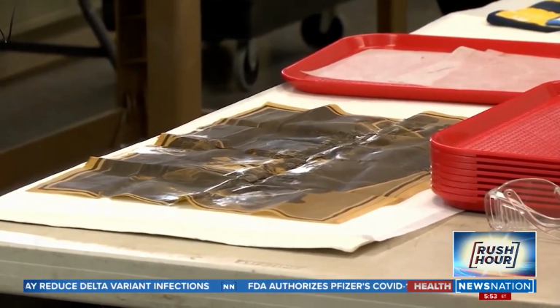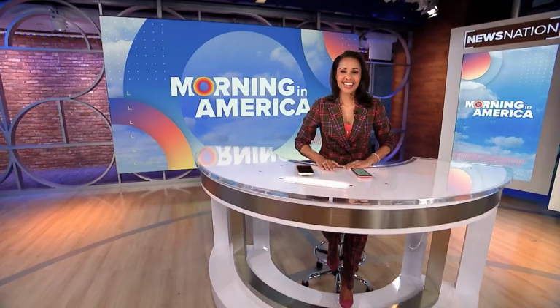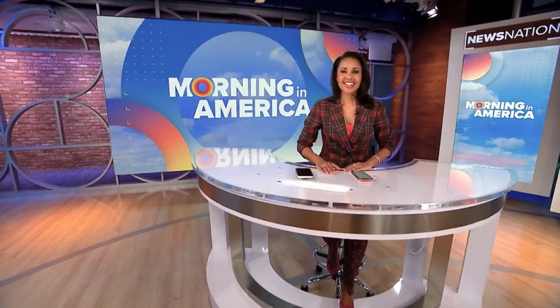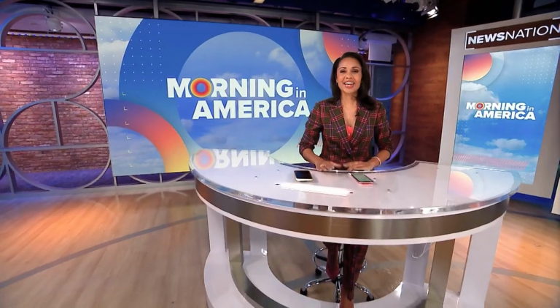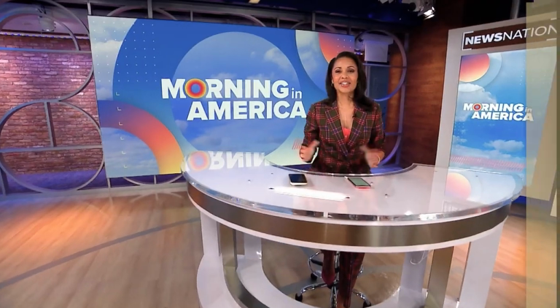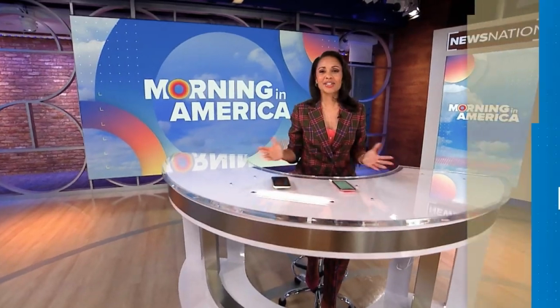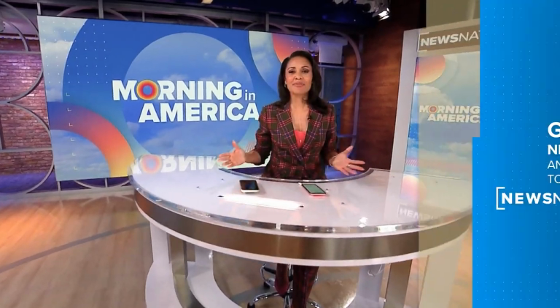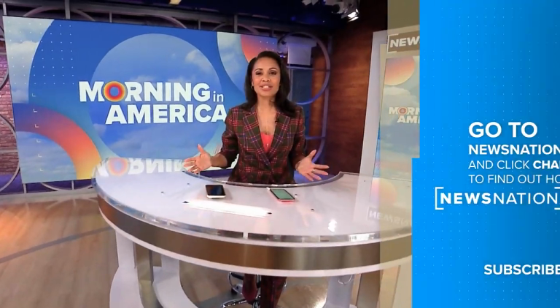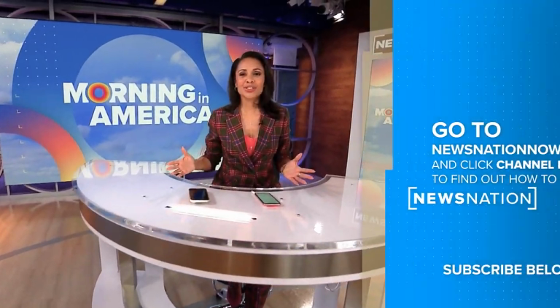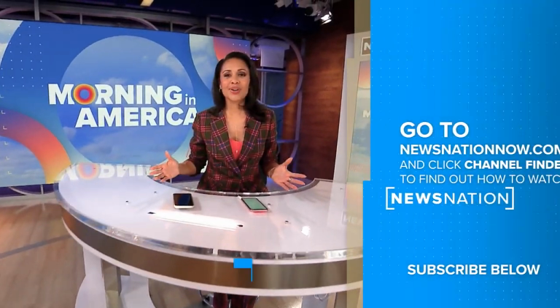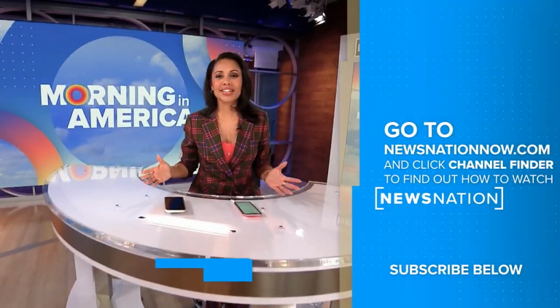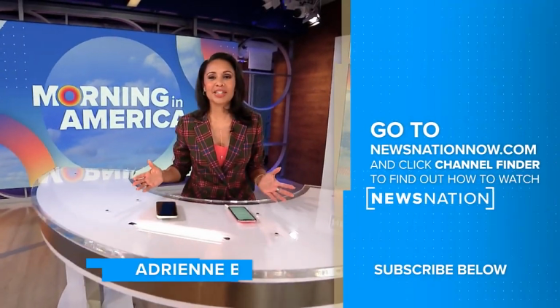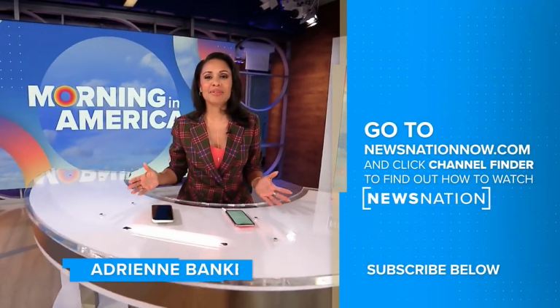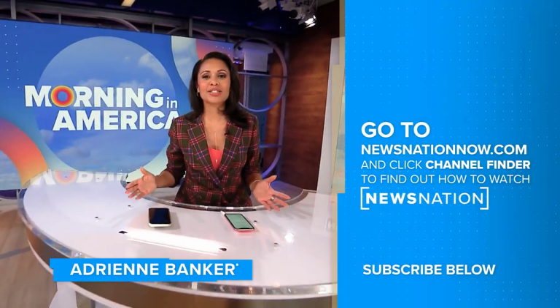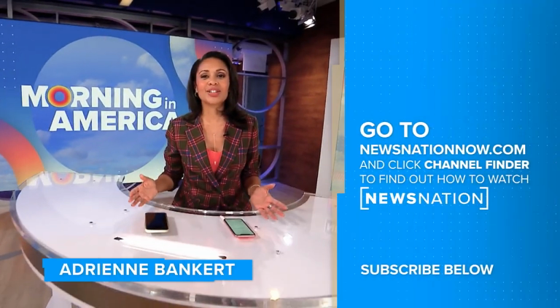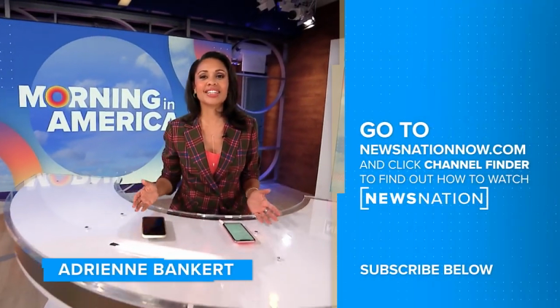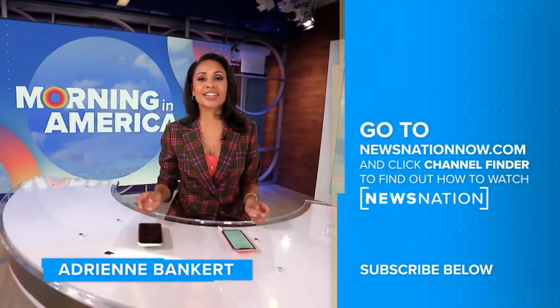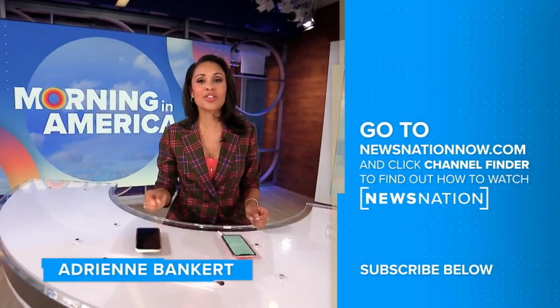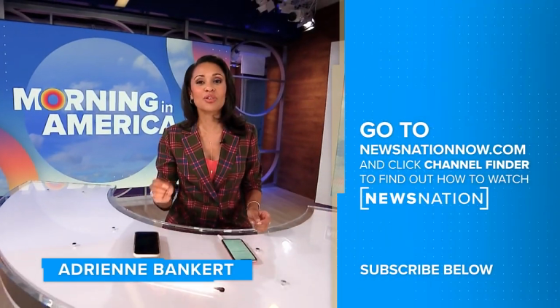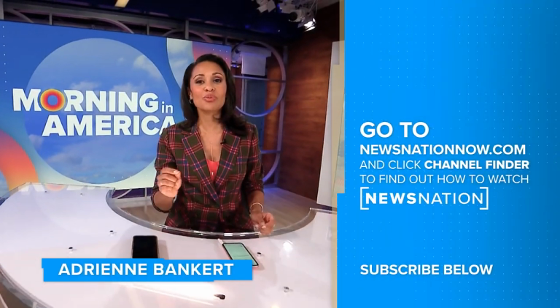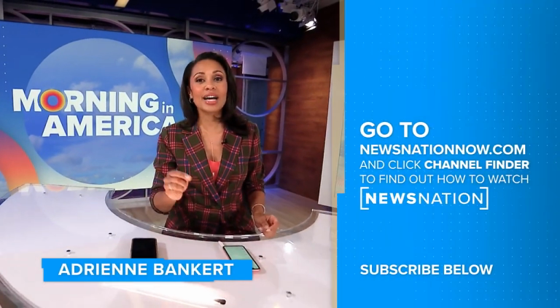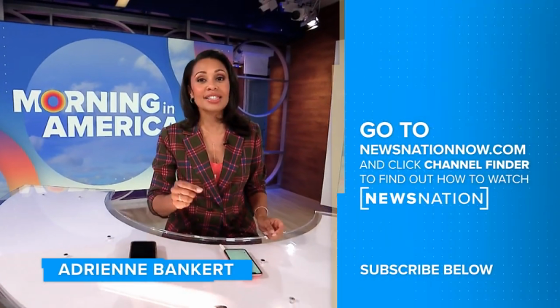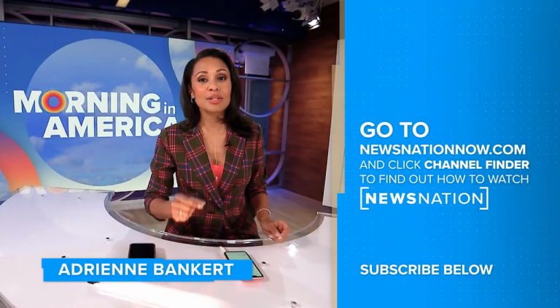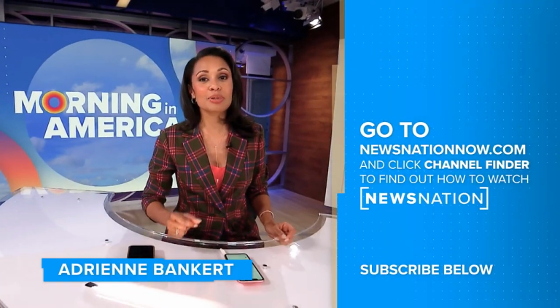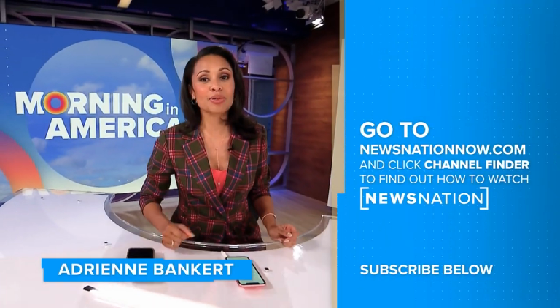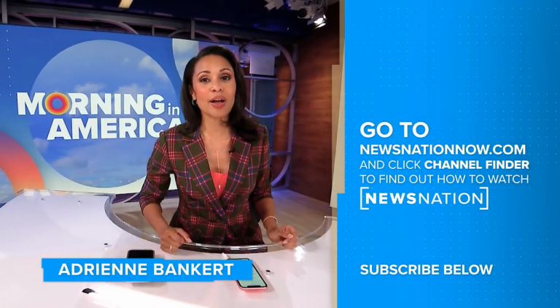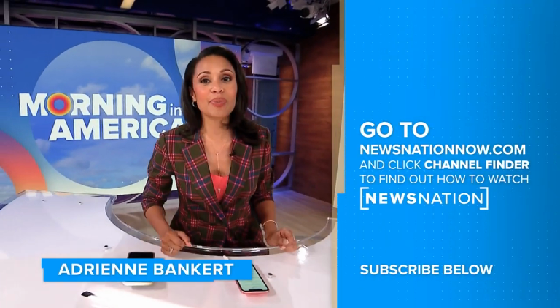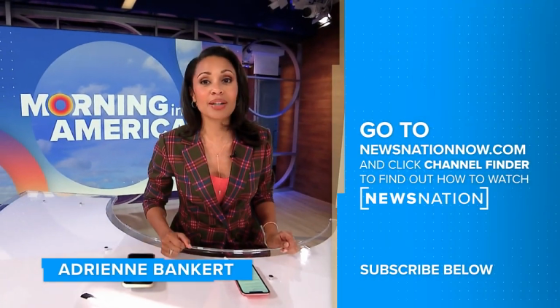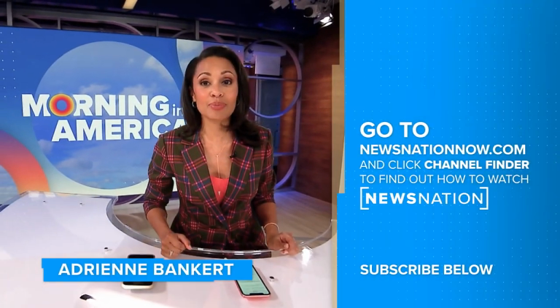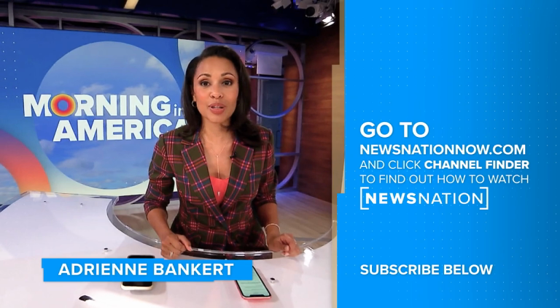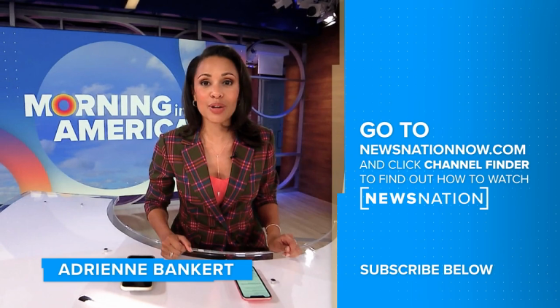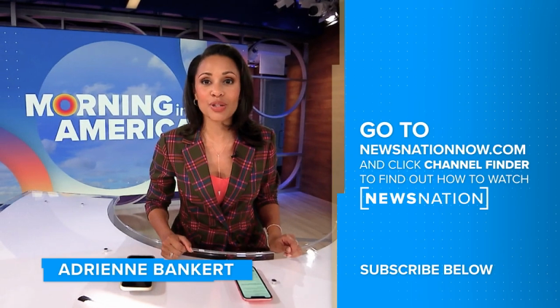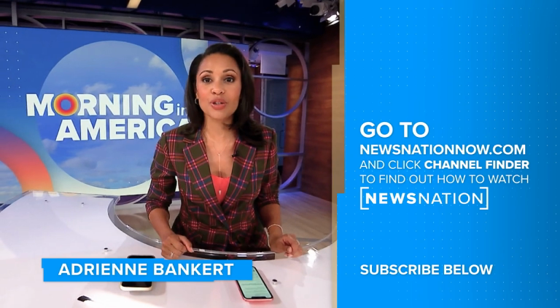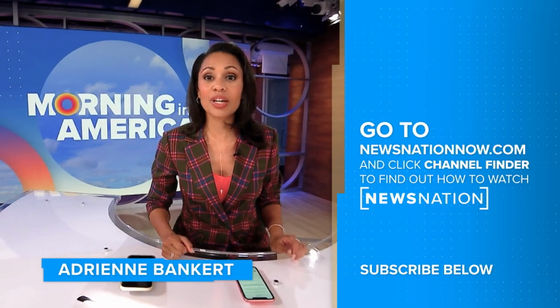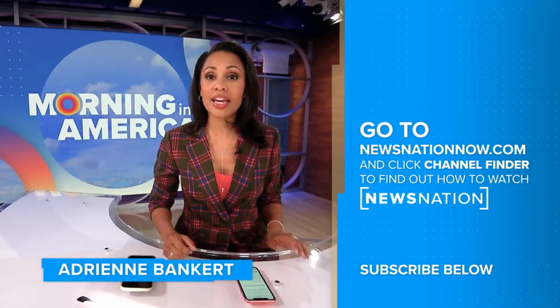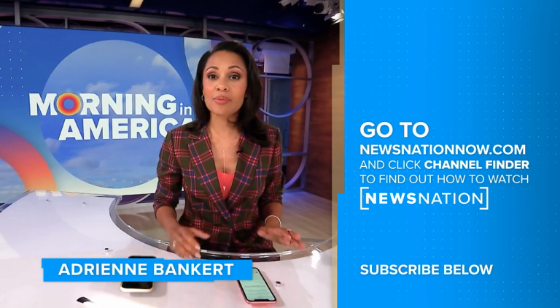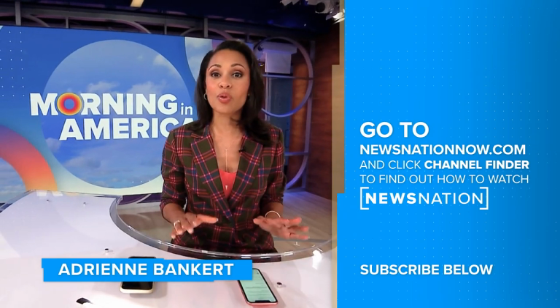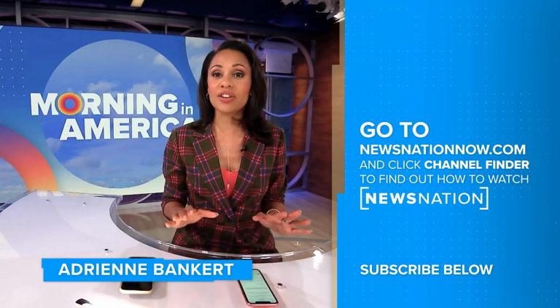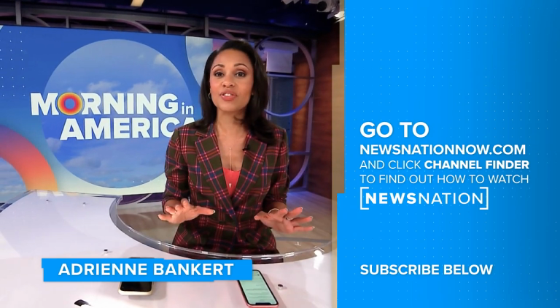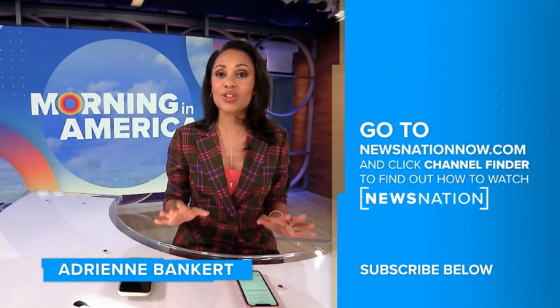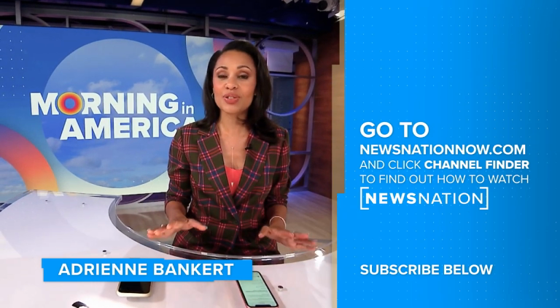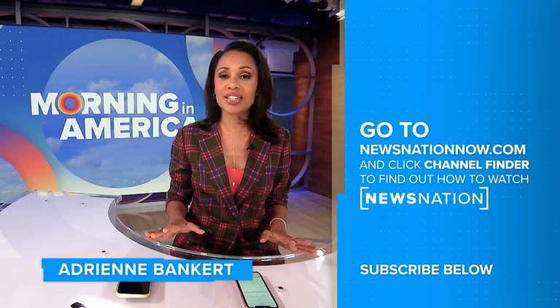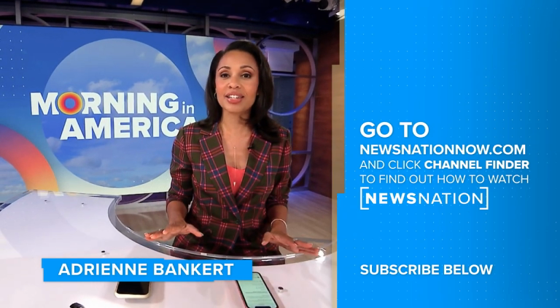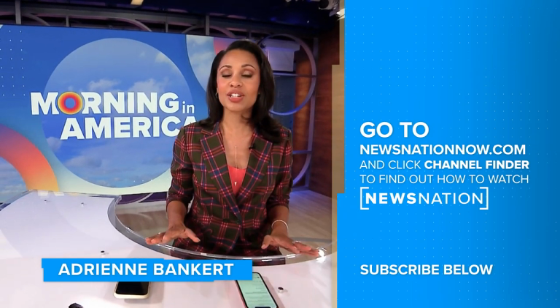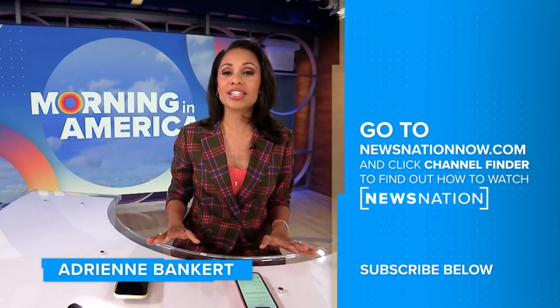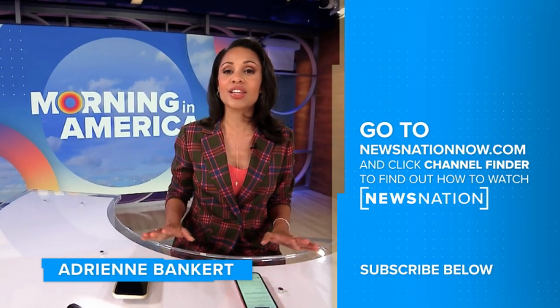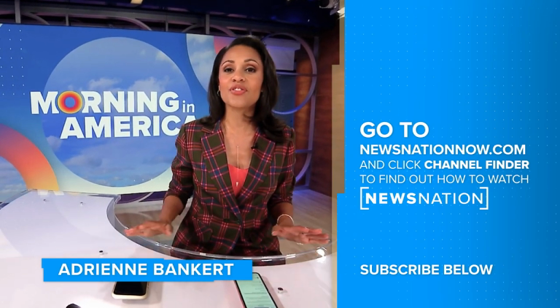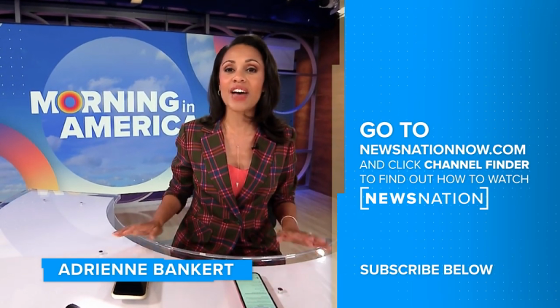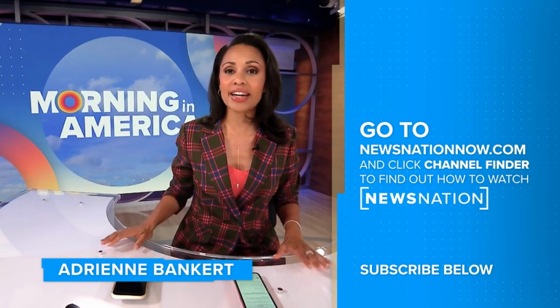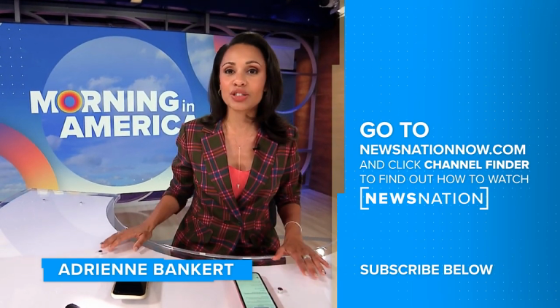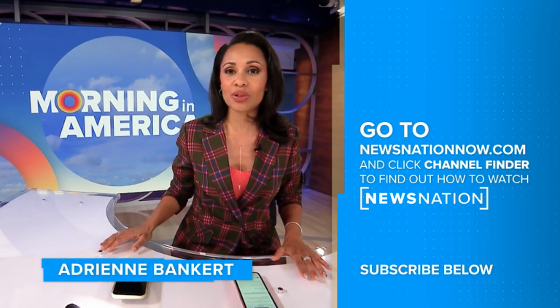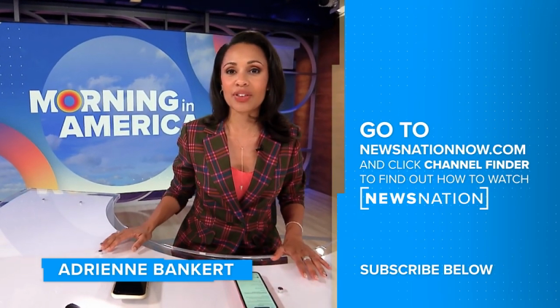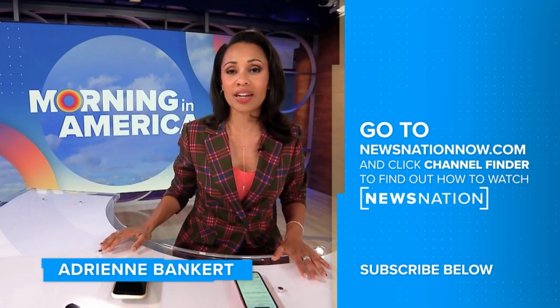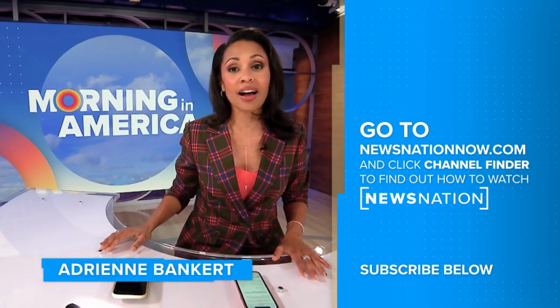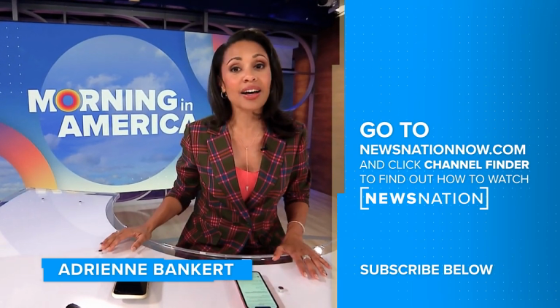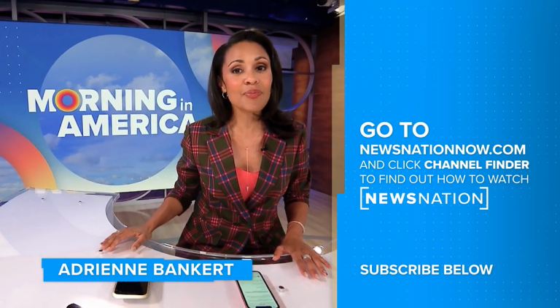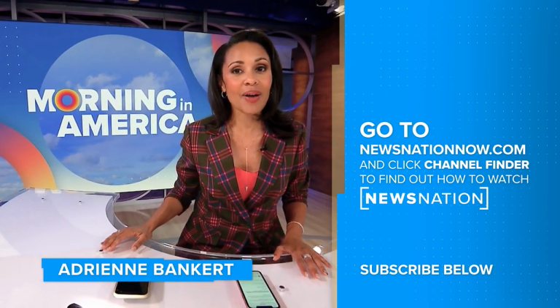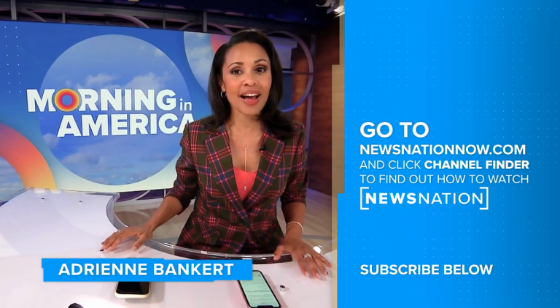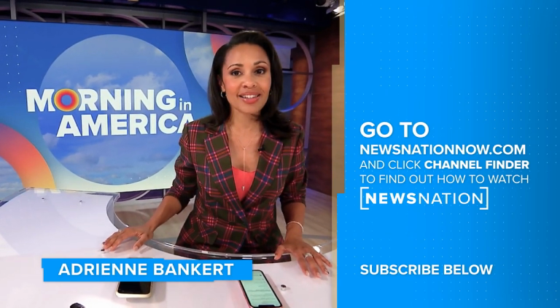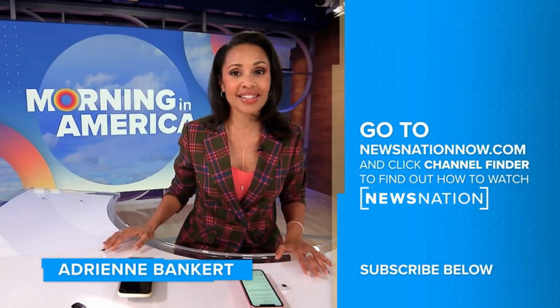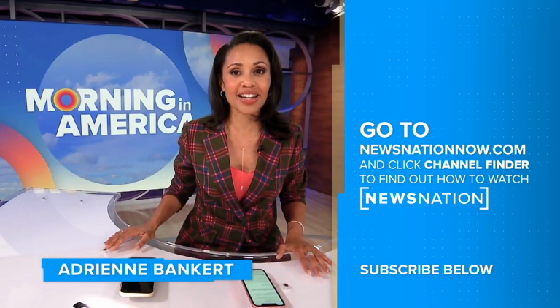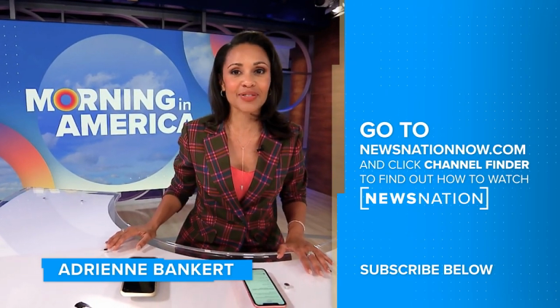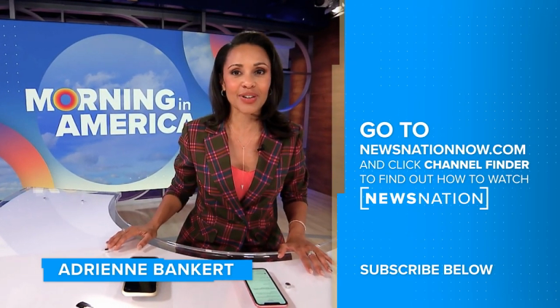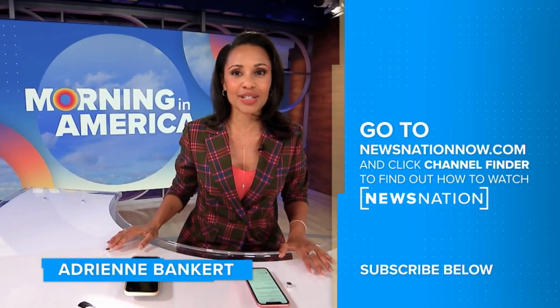Thank you so much for watching. Make sure to click on the red subscribe button below so you can get more of News Nation's fact-driven, unbiased coverage.